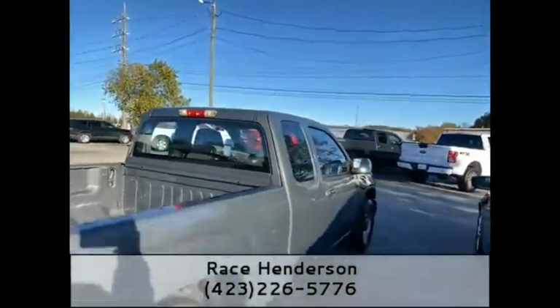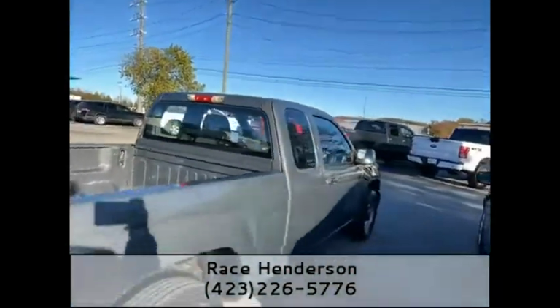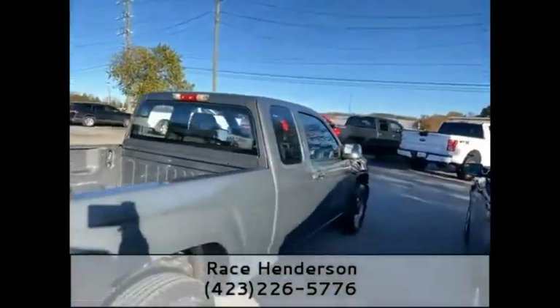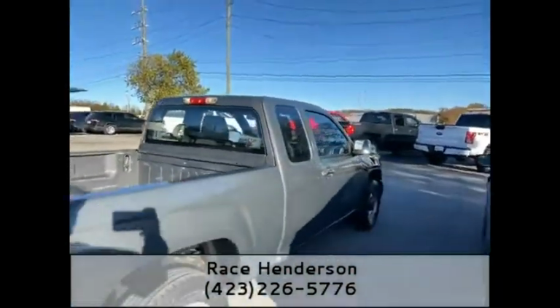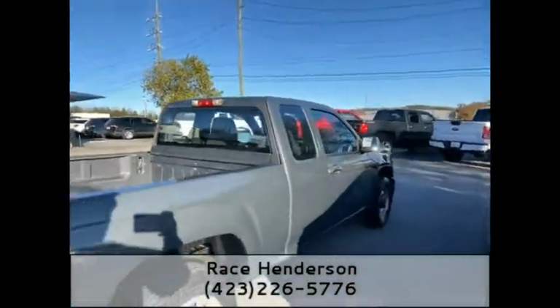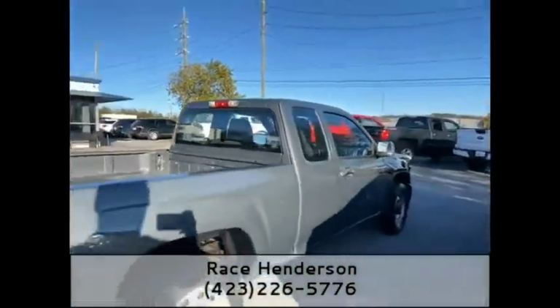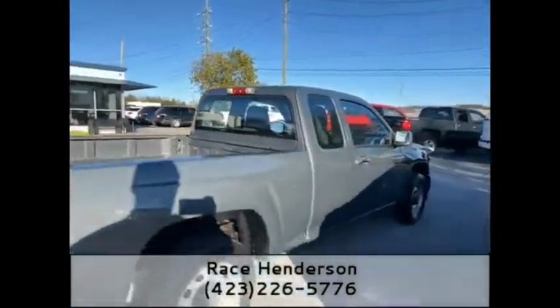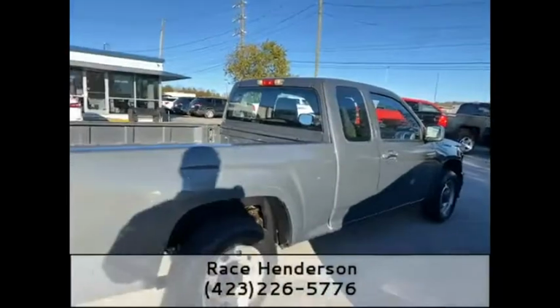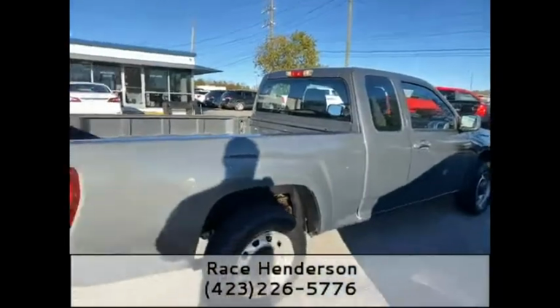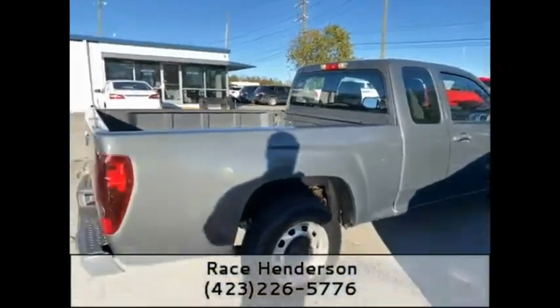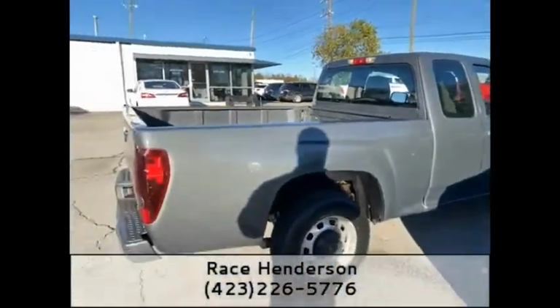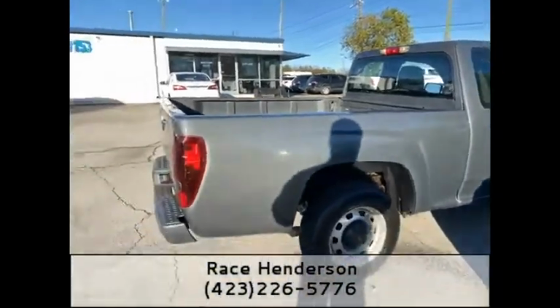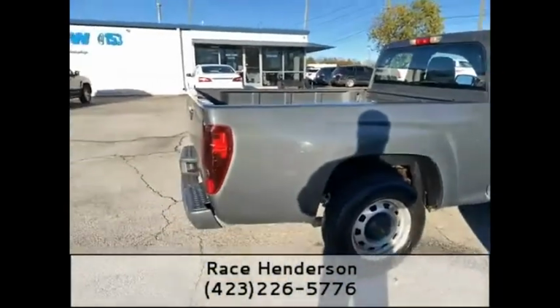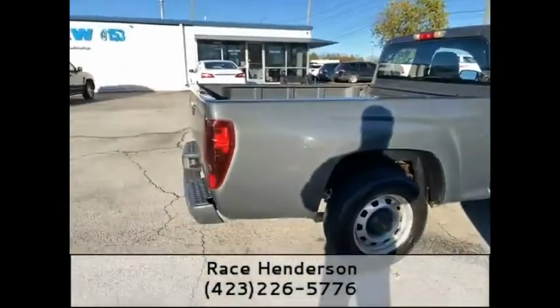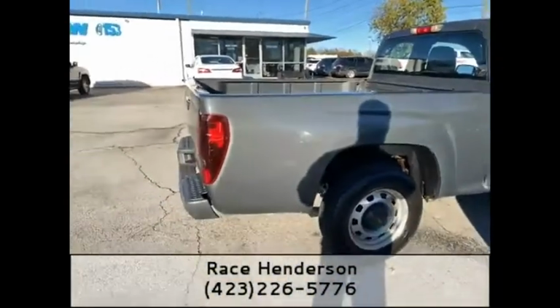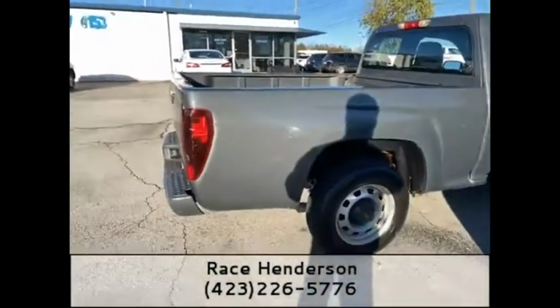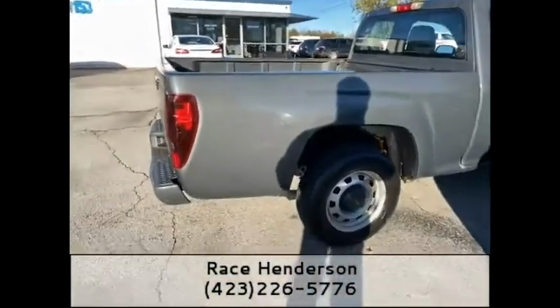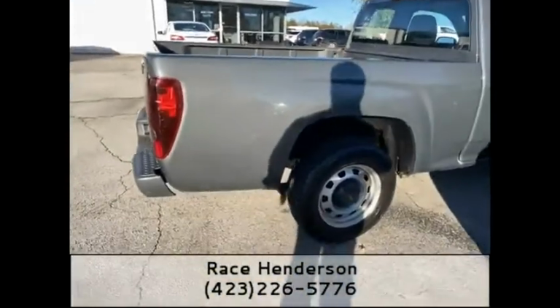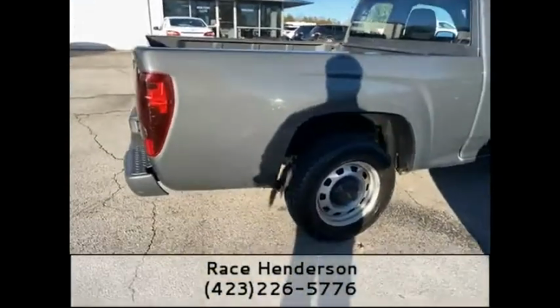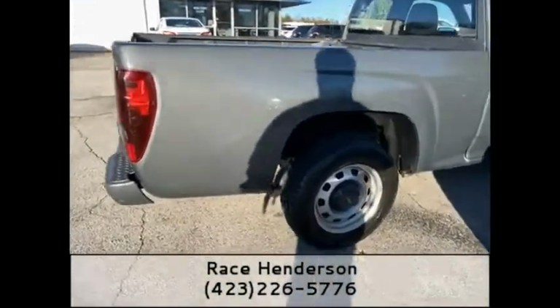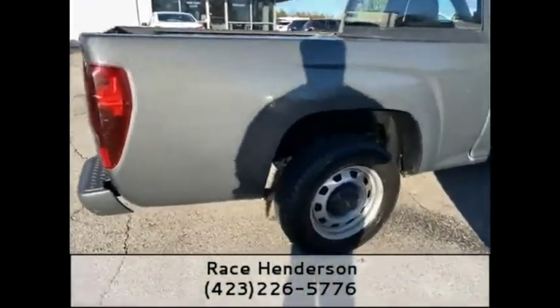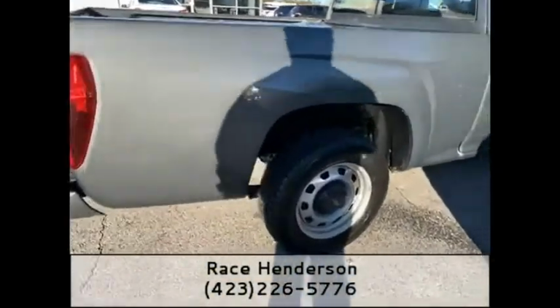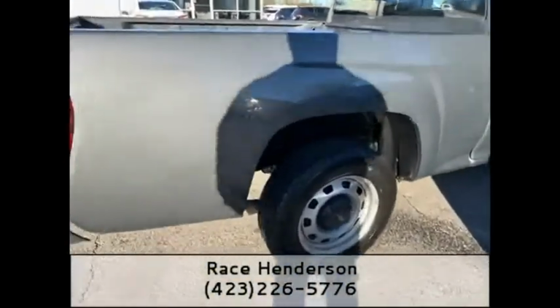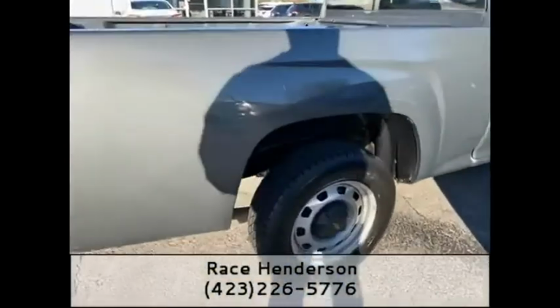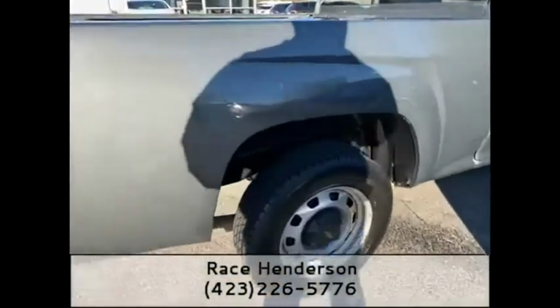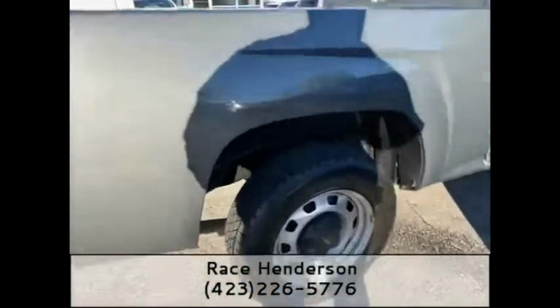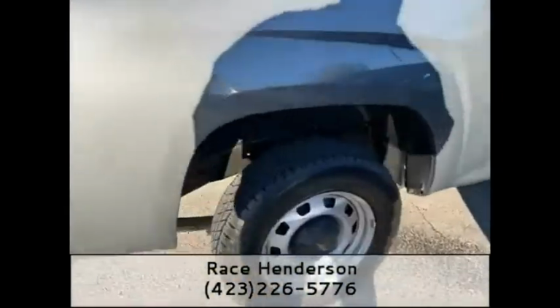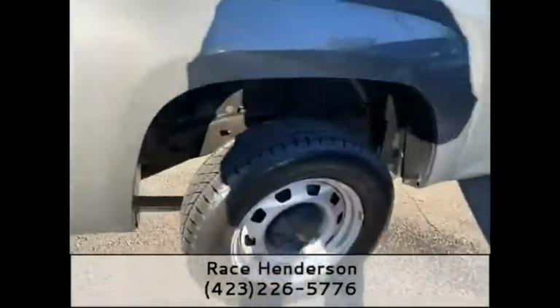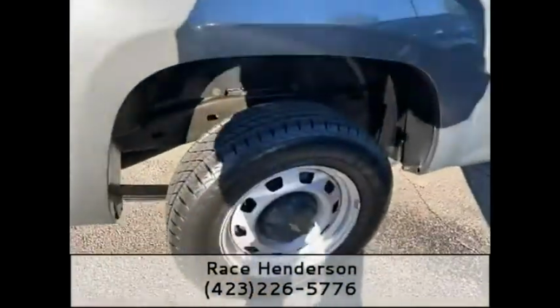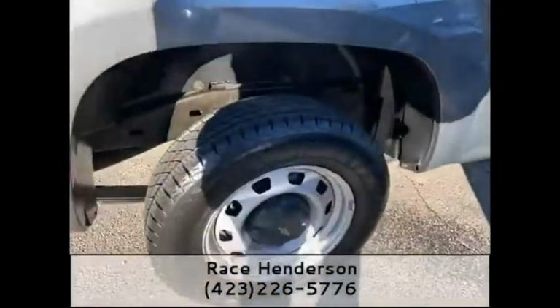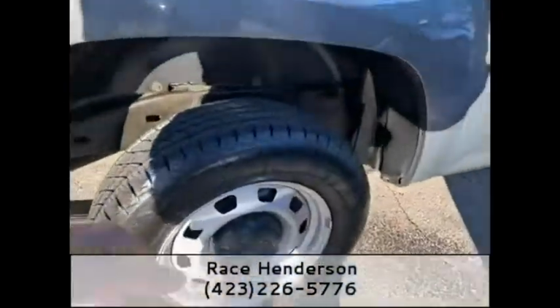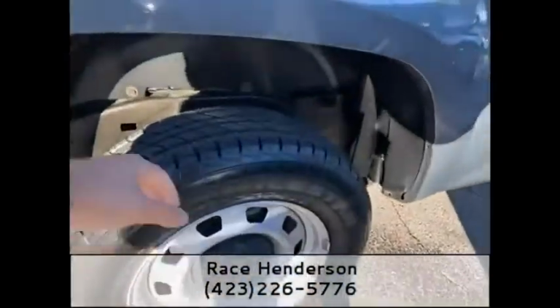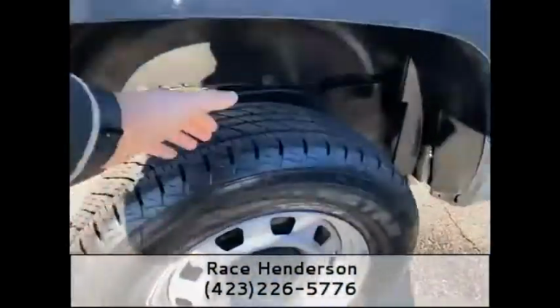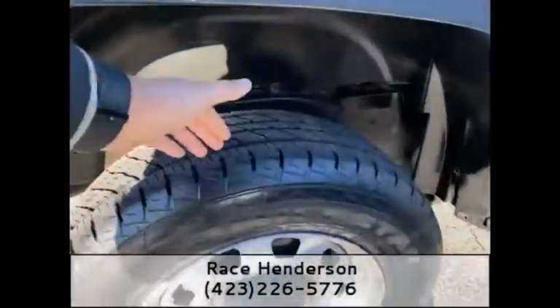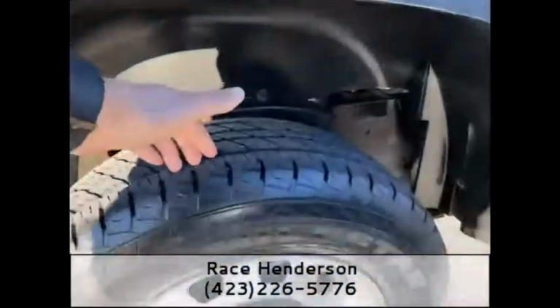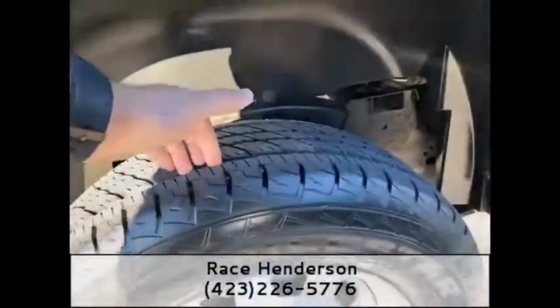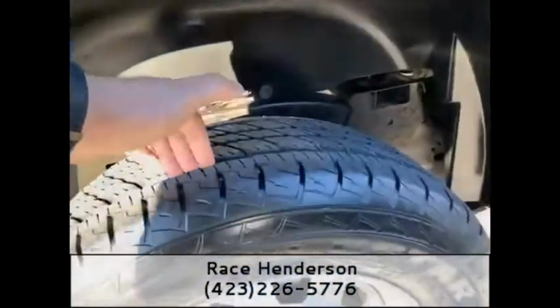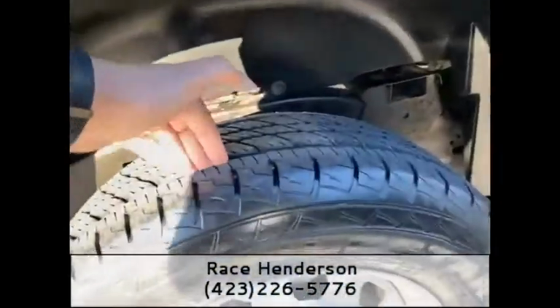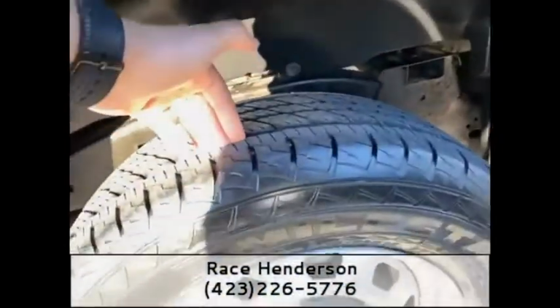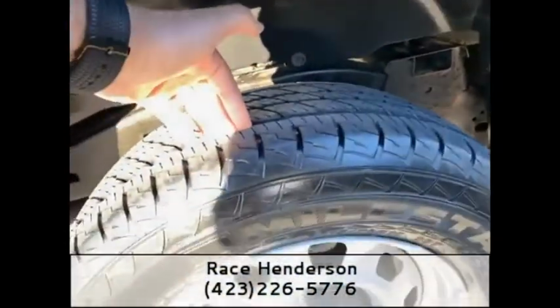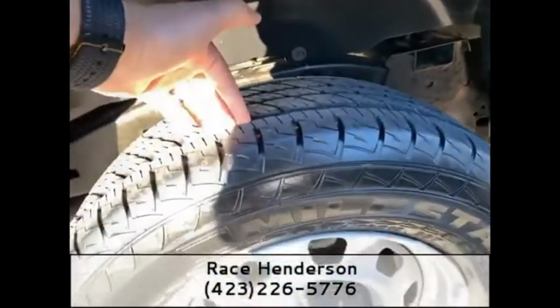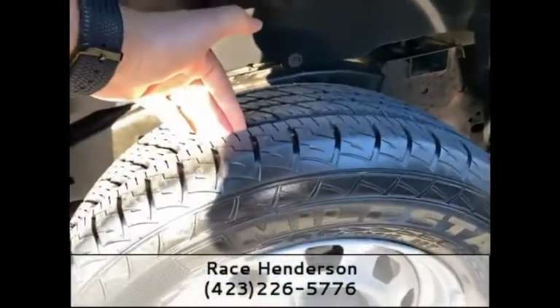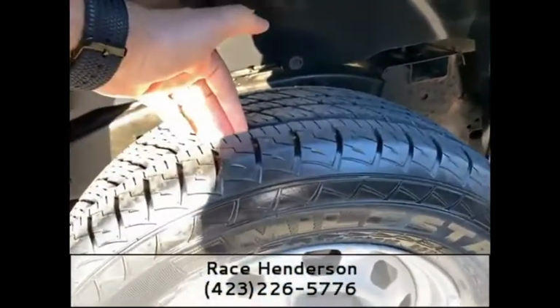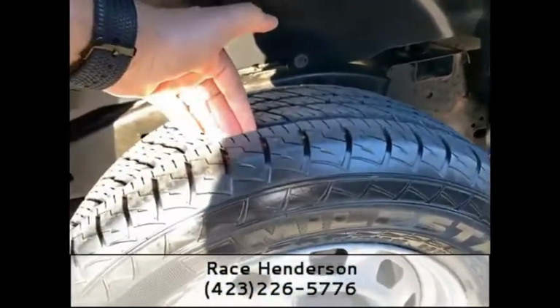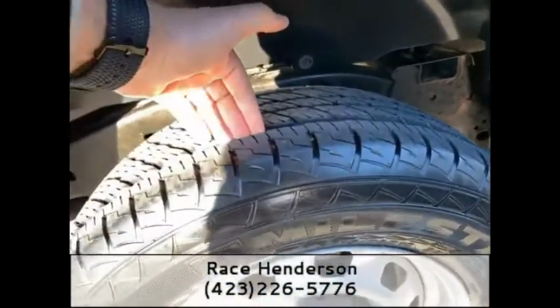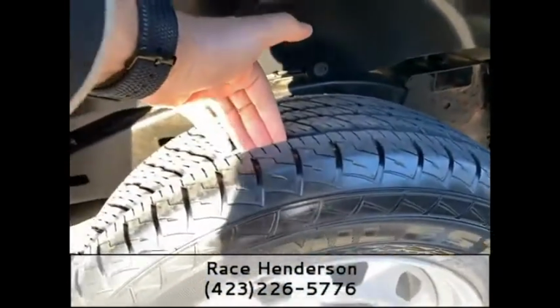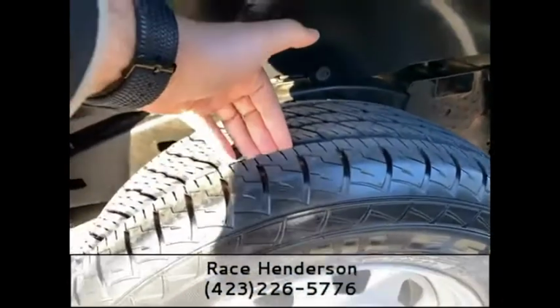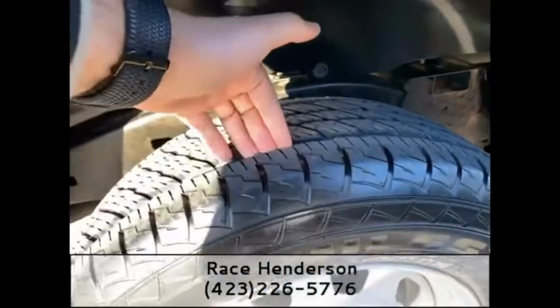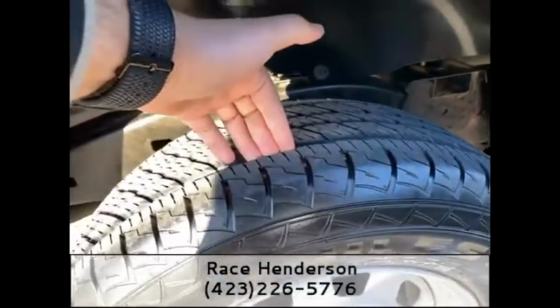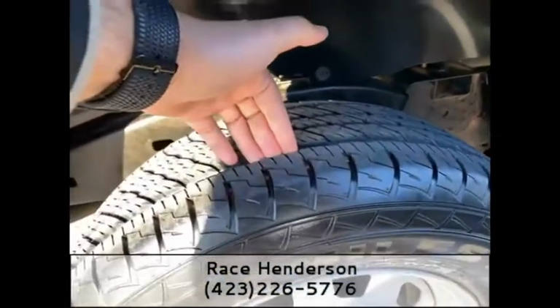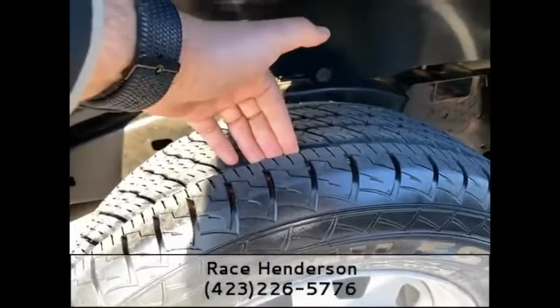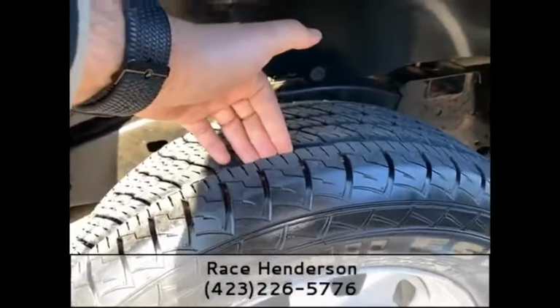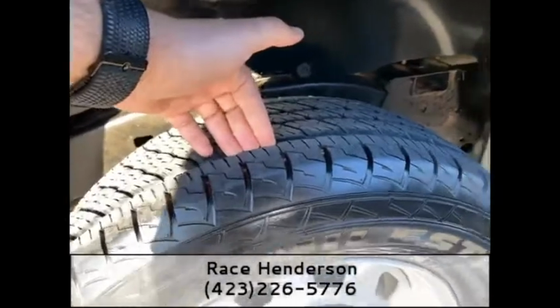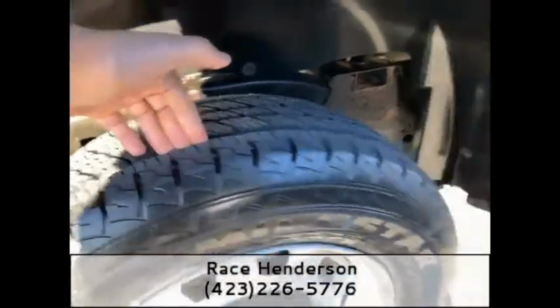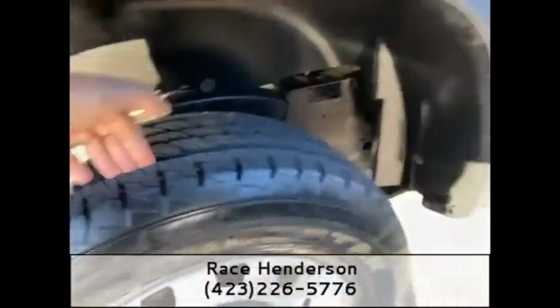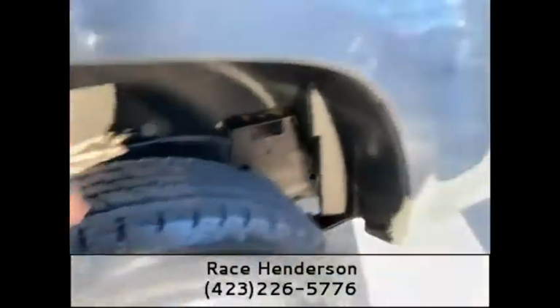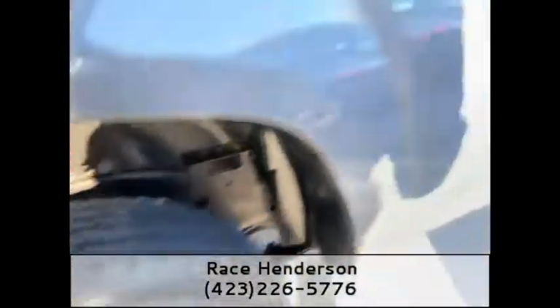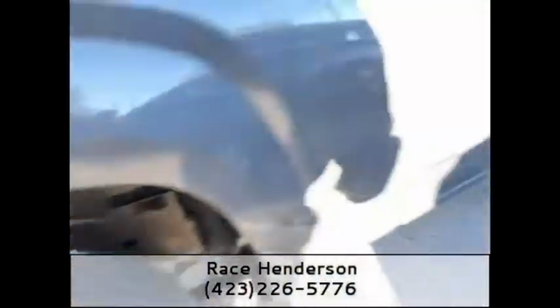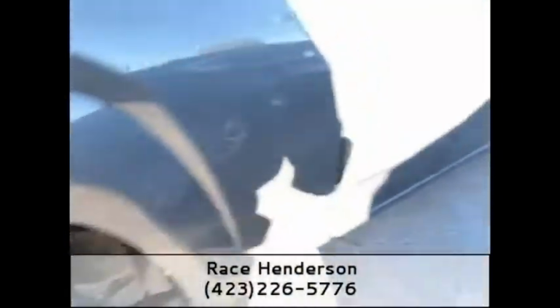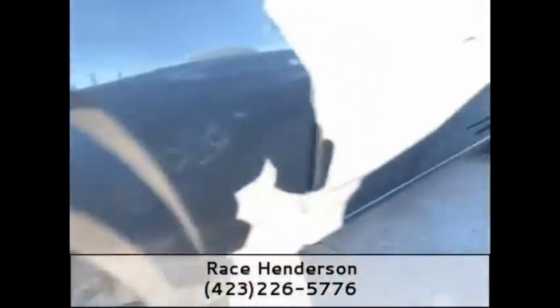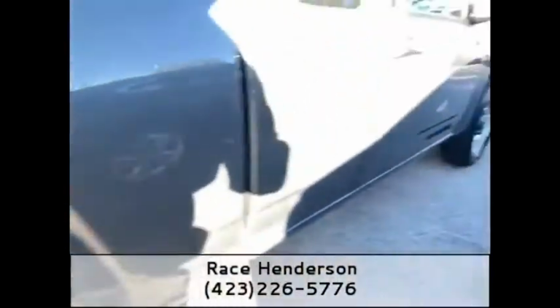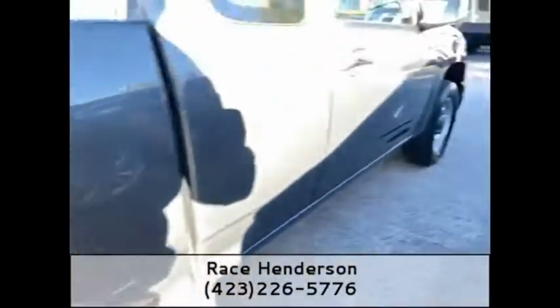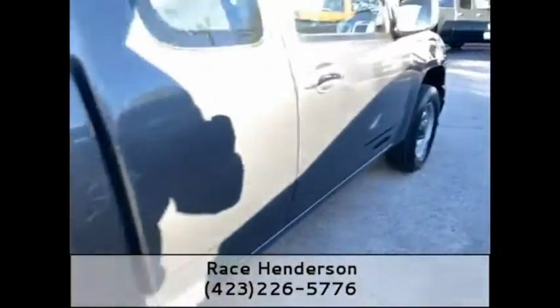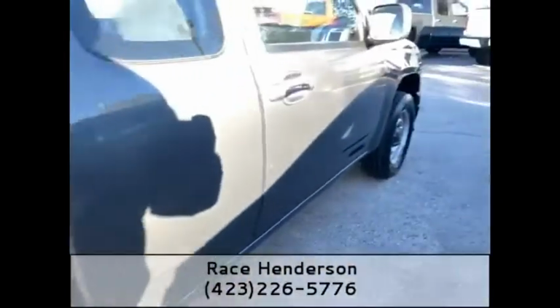Showing you down the passenger side as well — it's got a great set of tires on here with tons of tread. I don't know if you guys can see that really well in the video, I hope so.